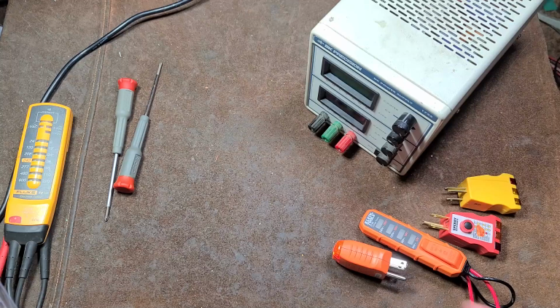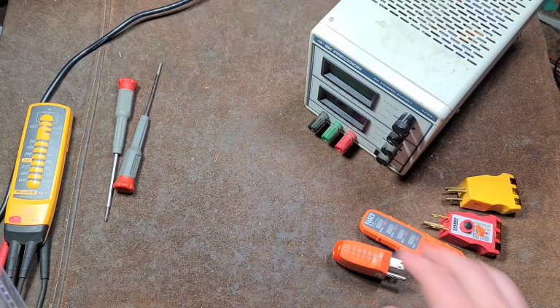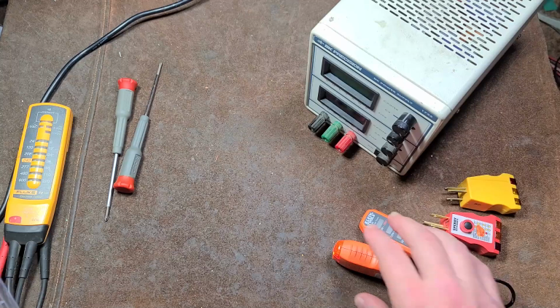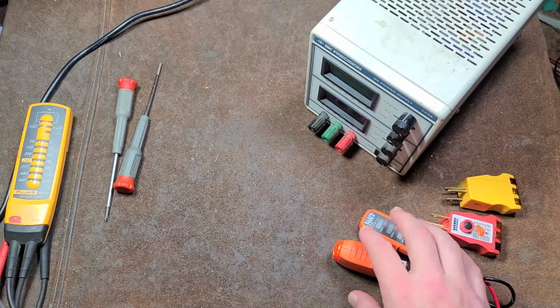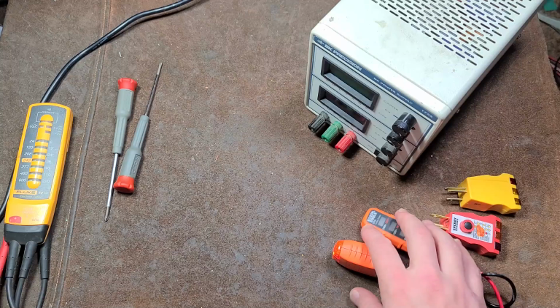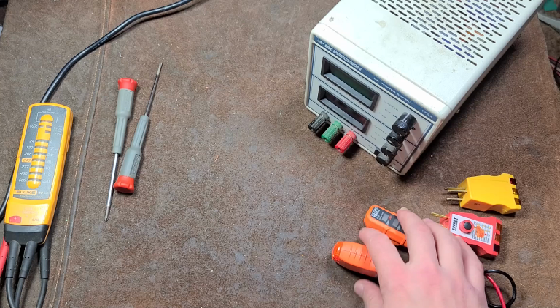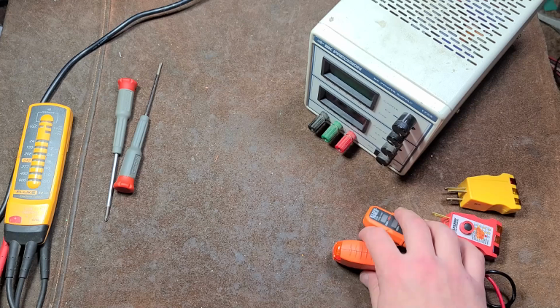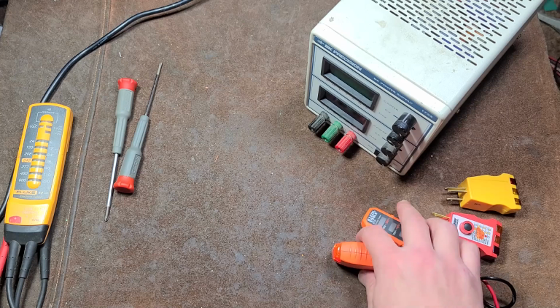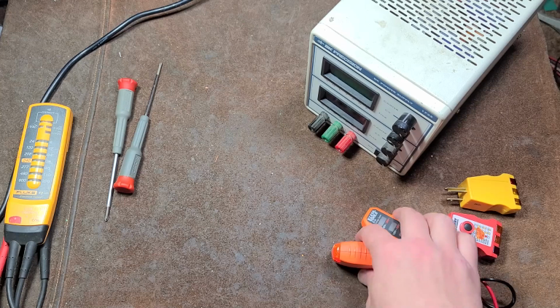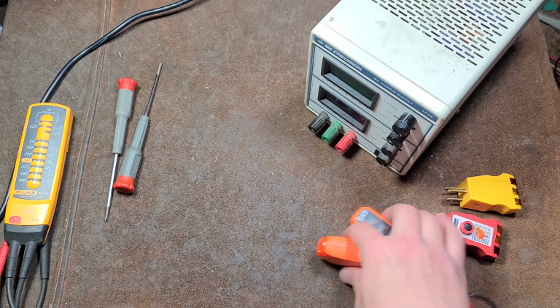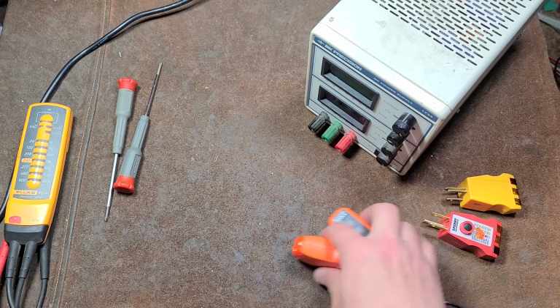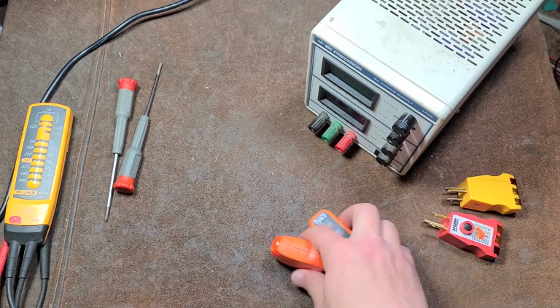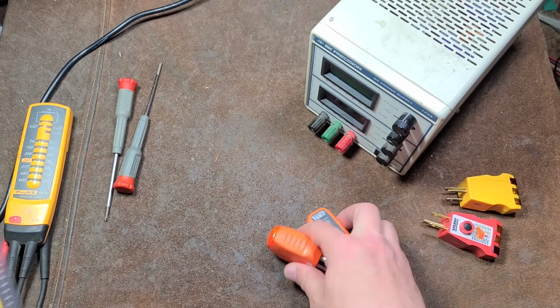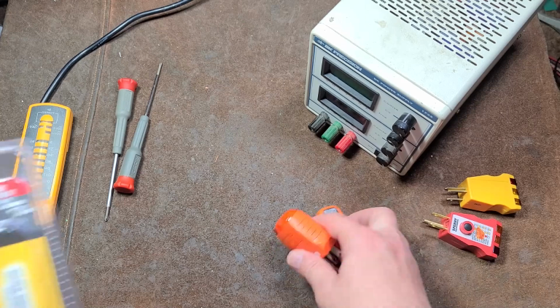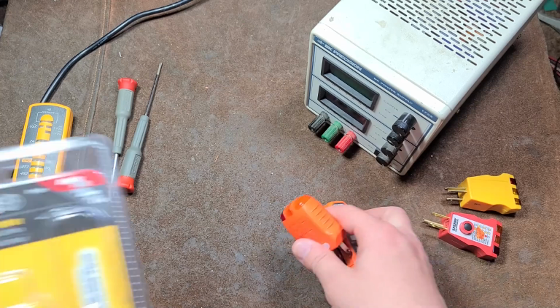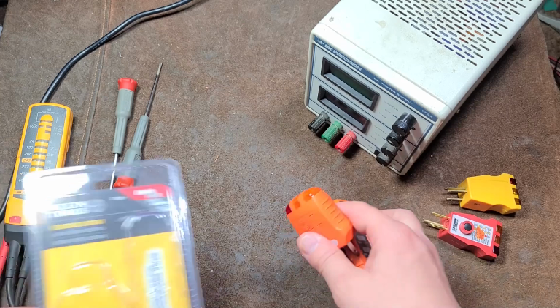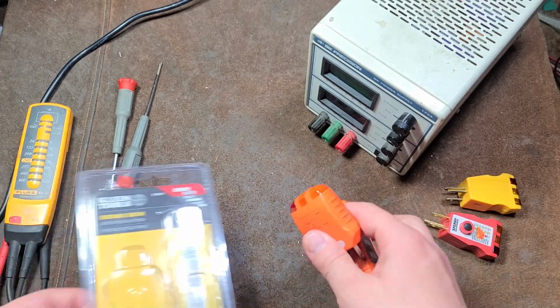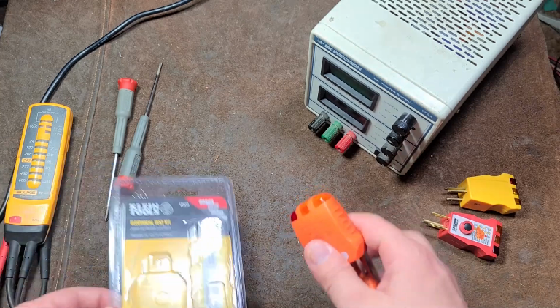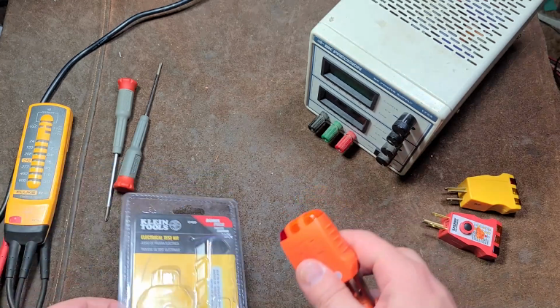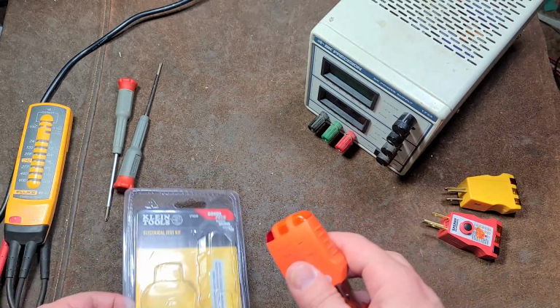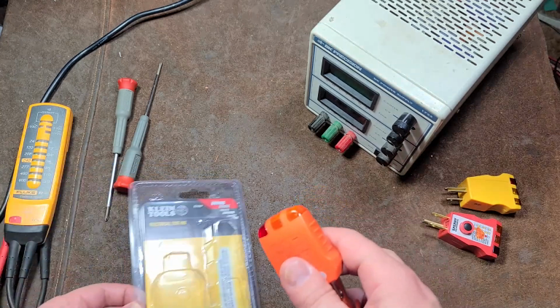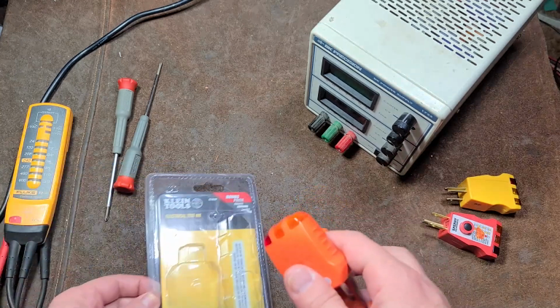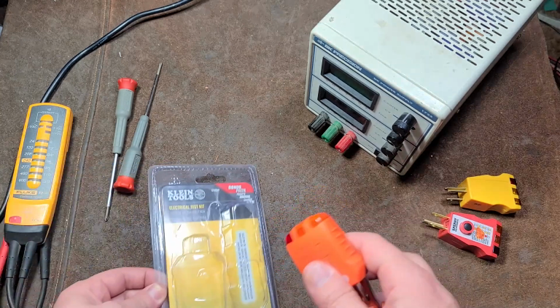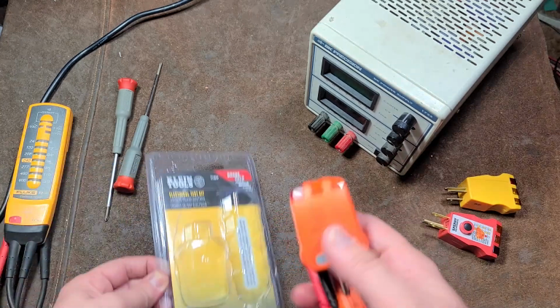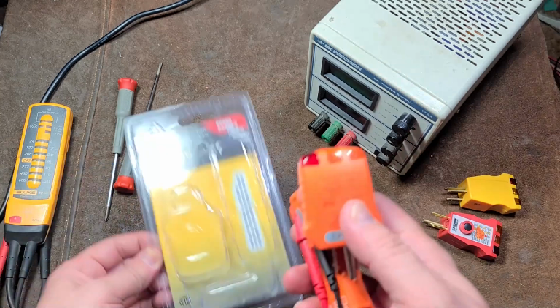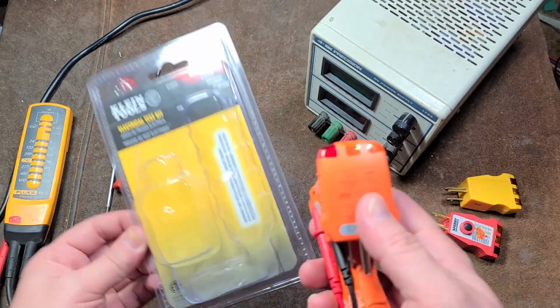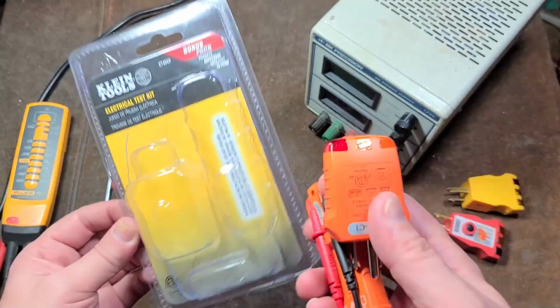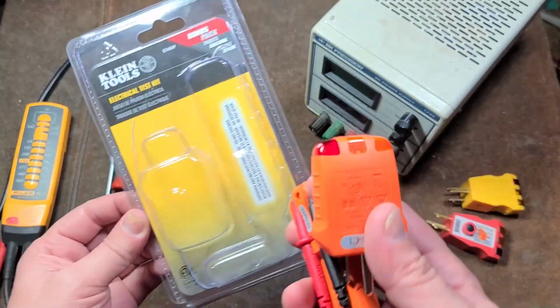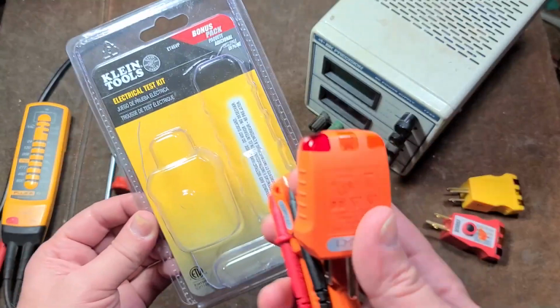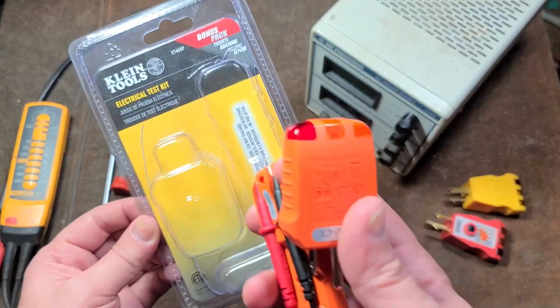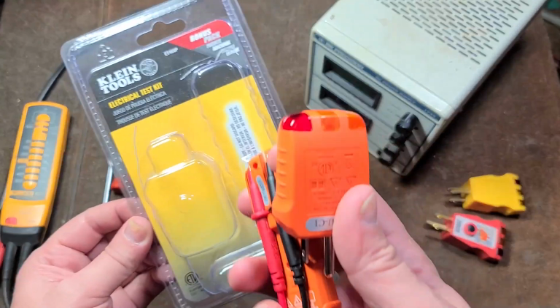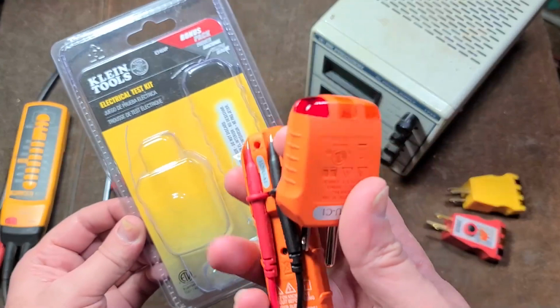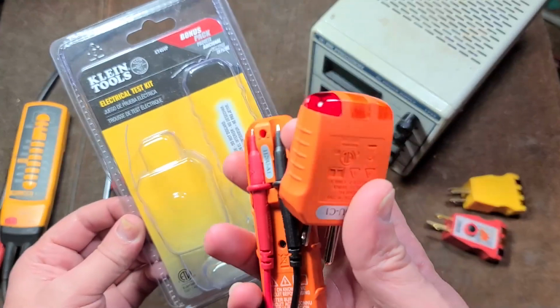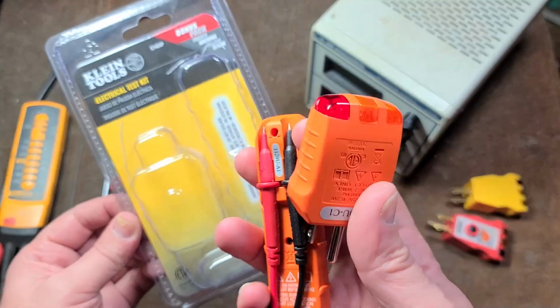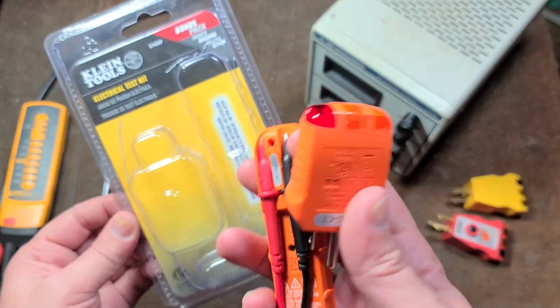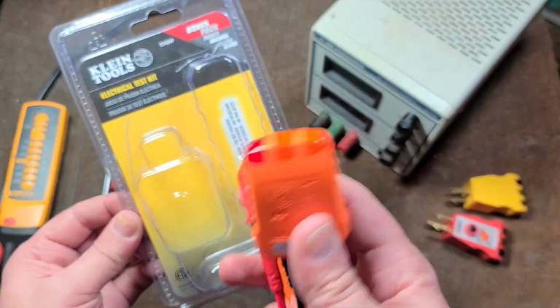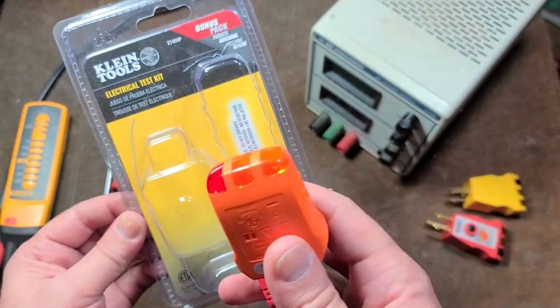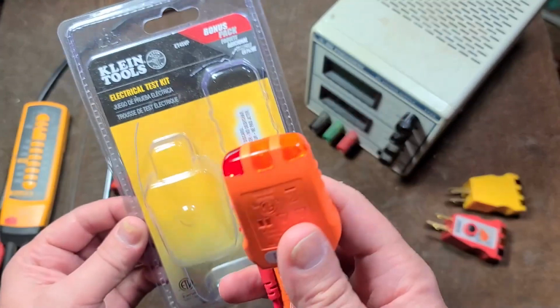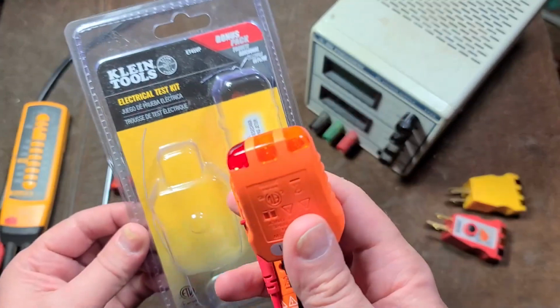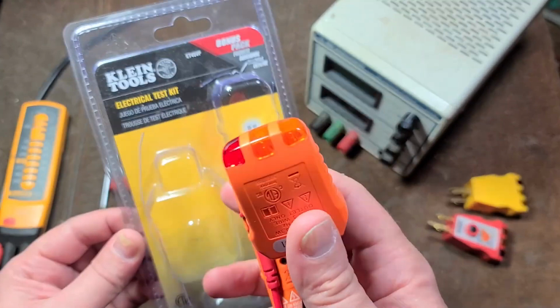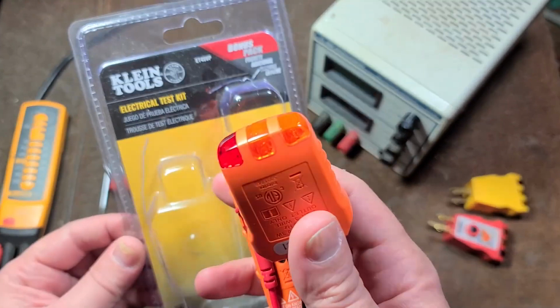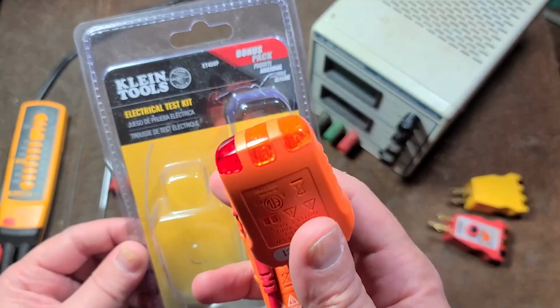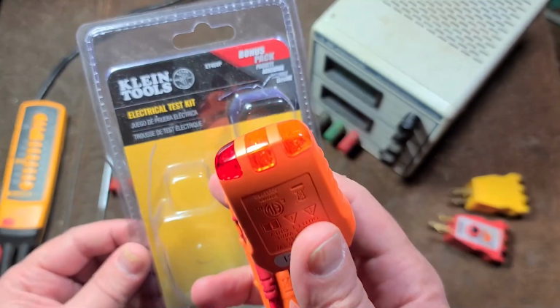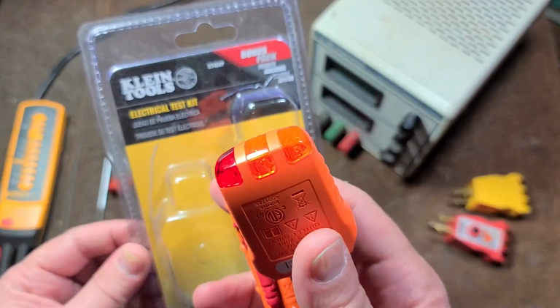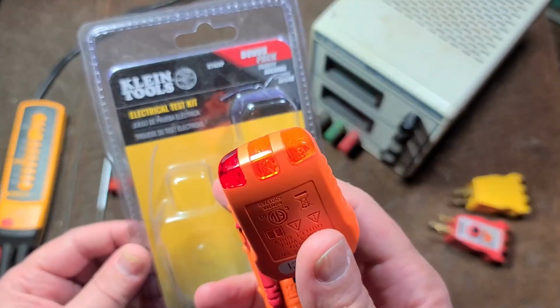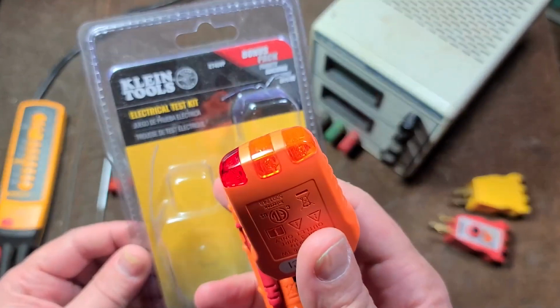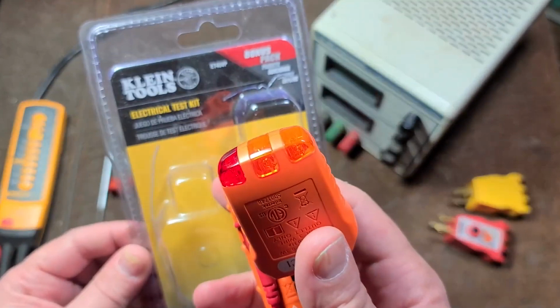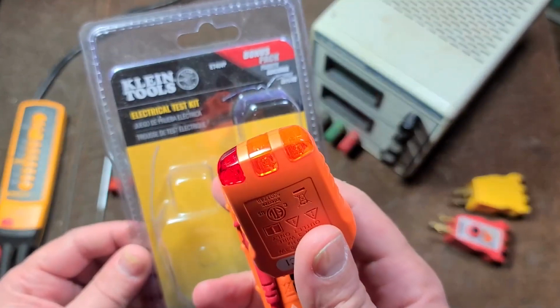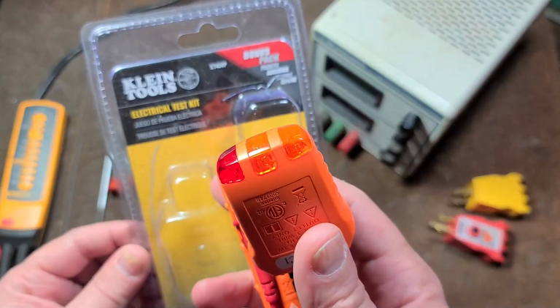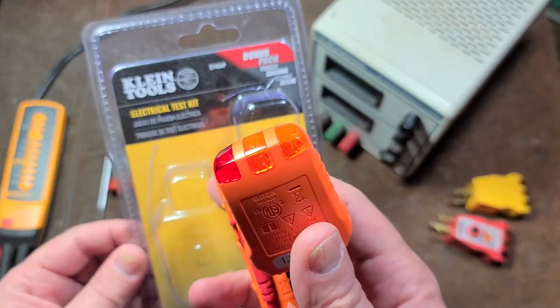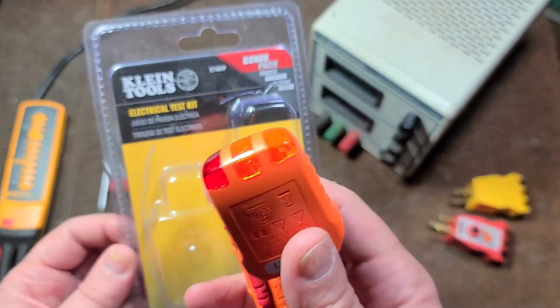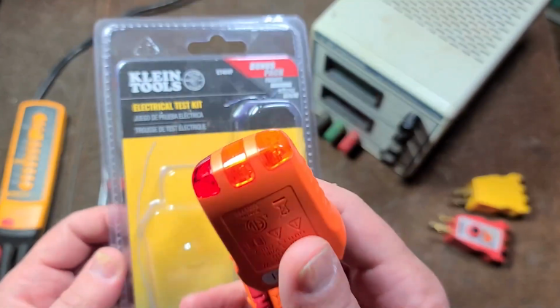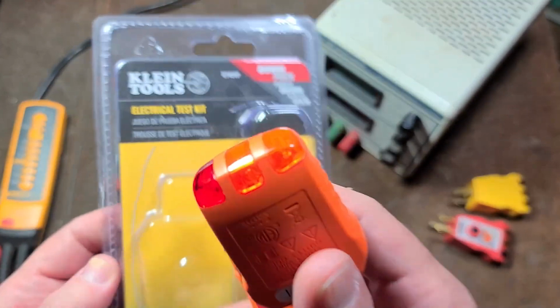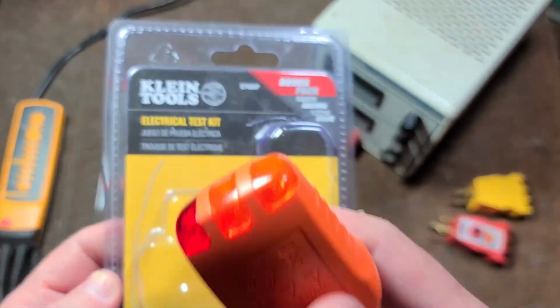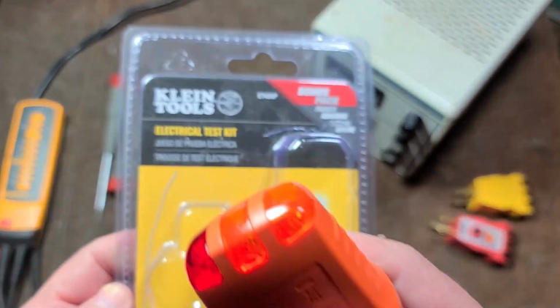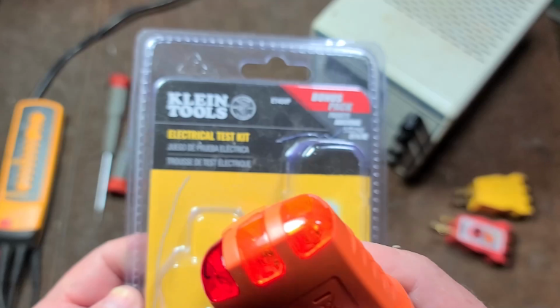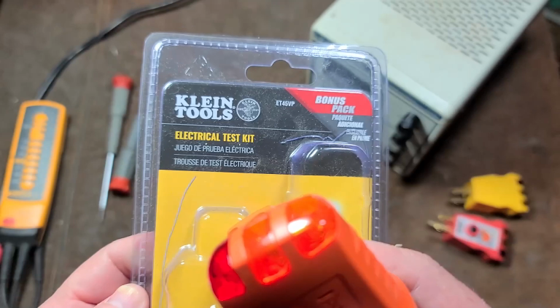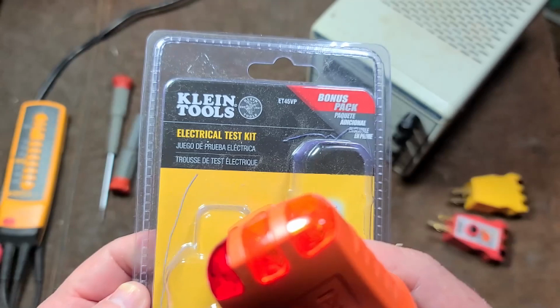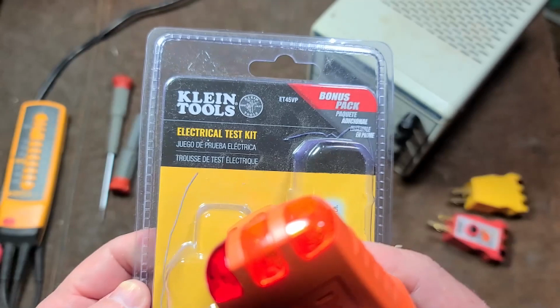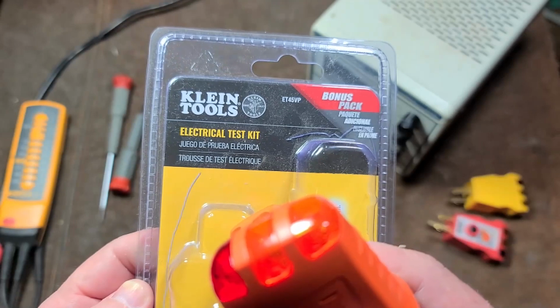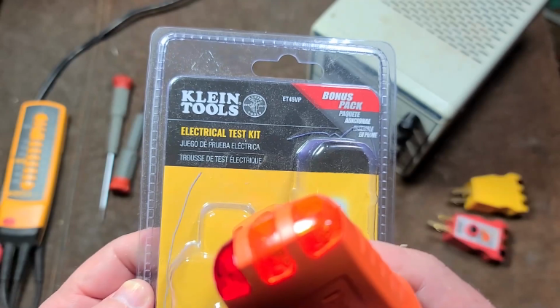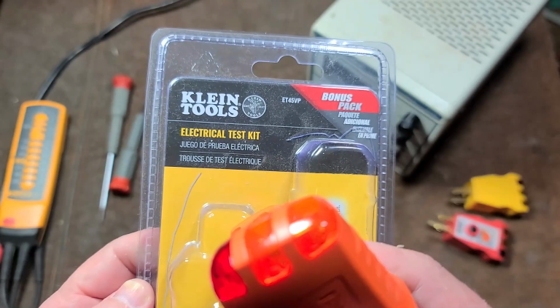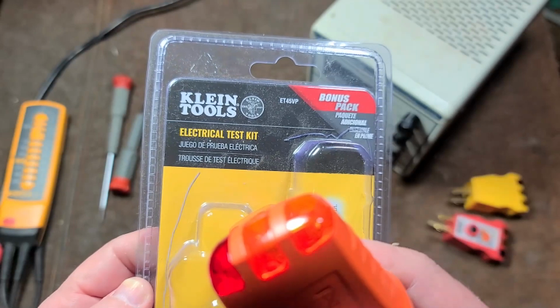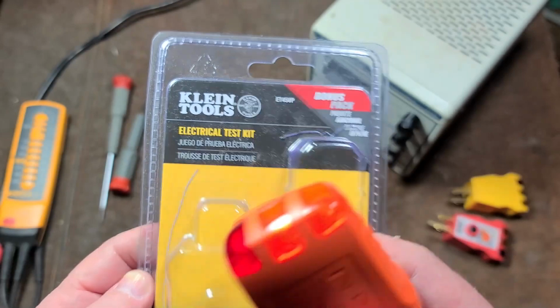It's Maximus here, this time with a little review of this little bonus they call the Electrical Test Kit.